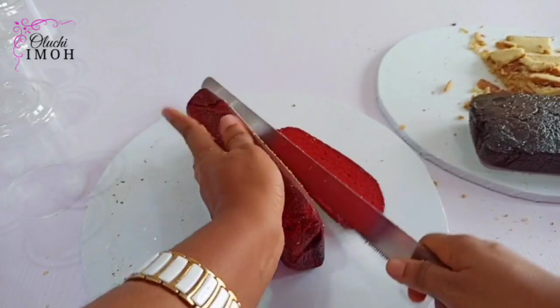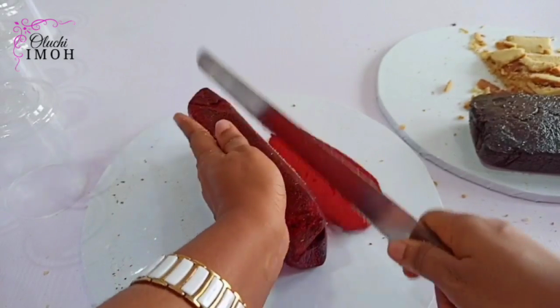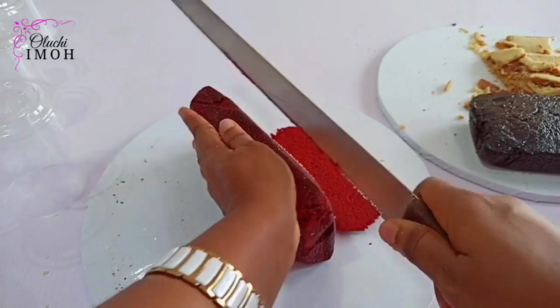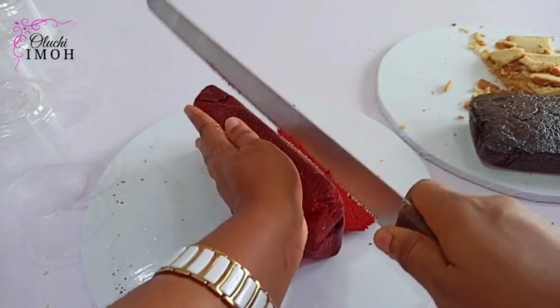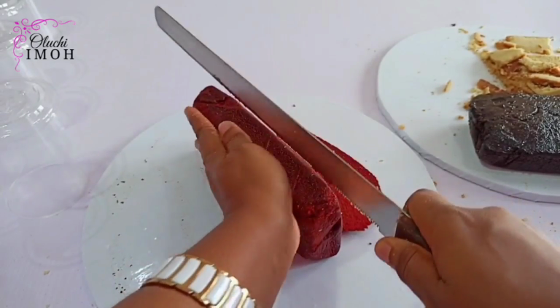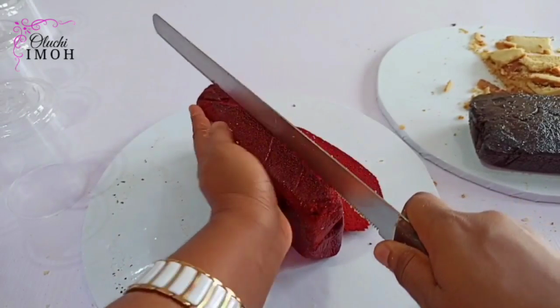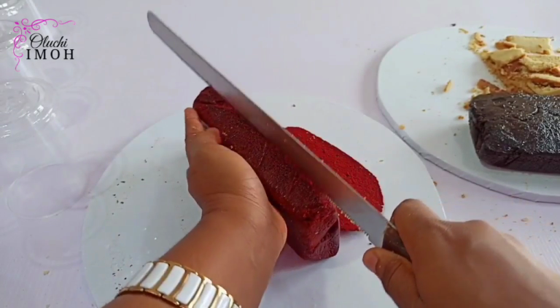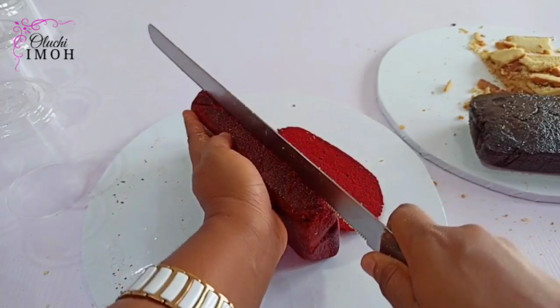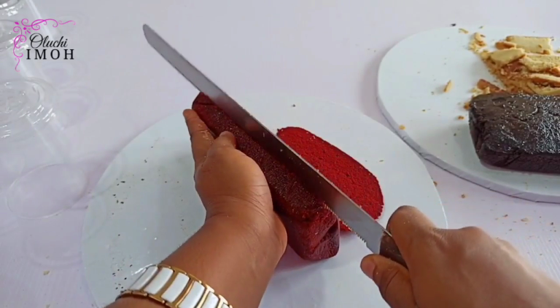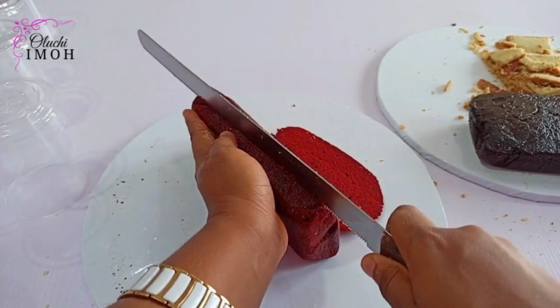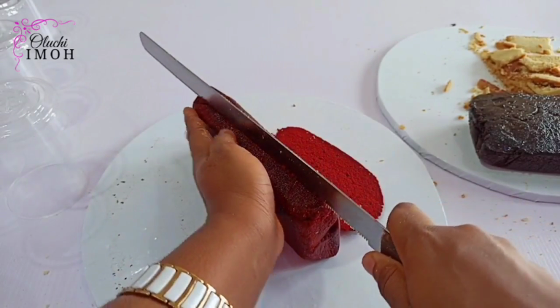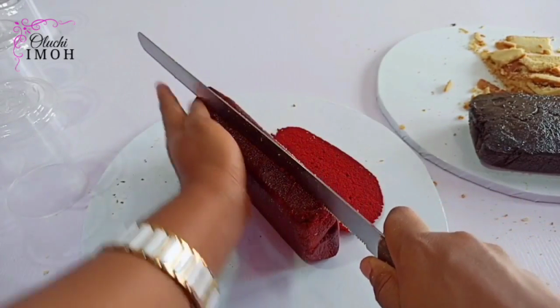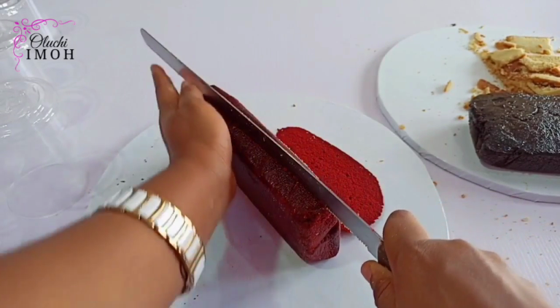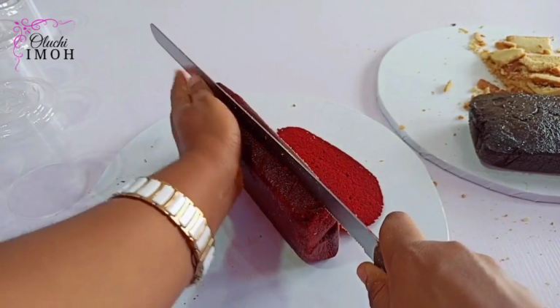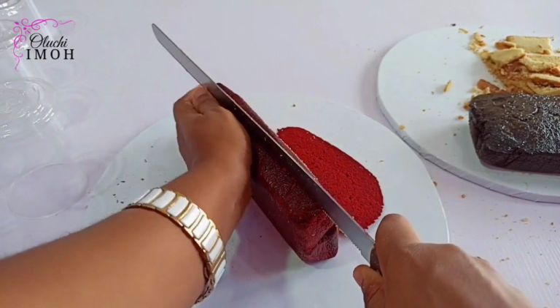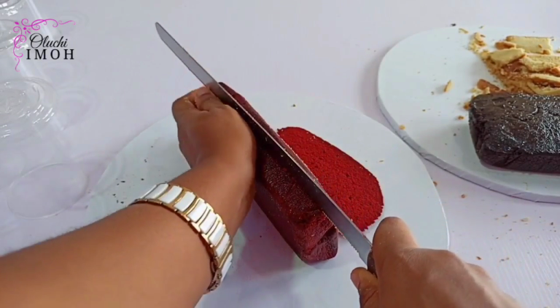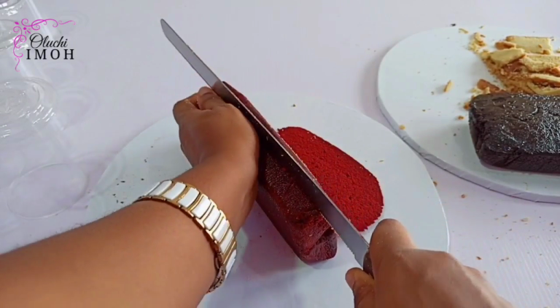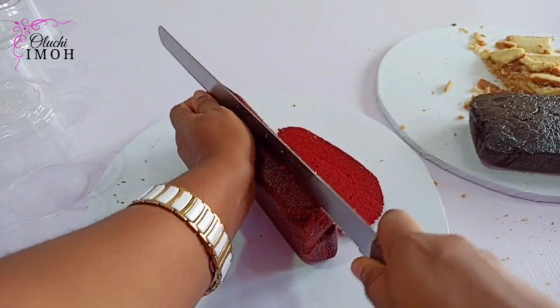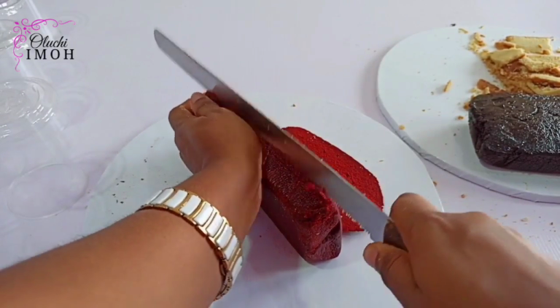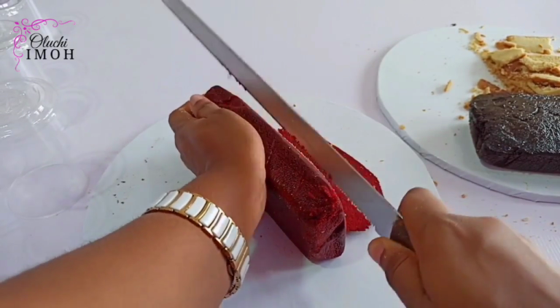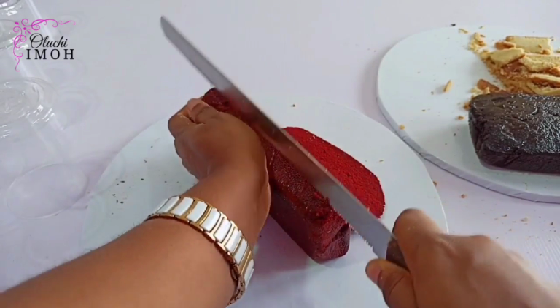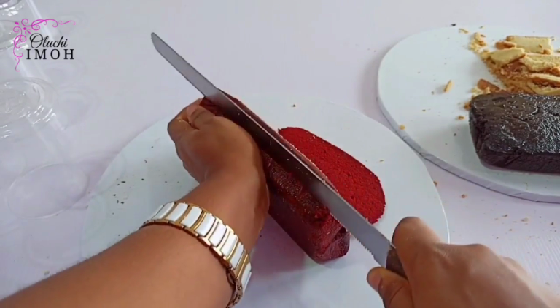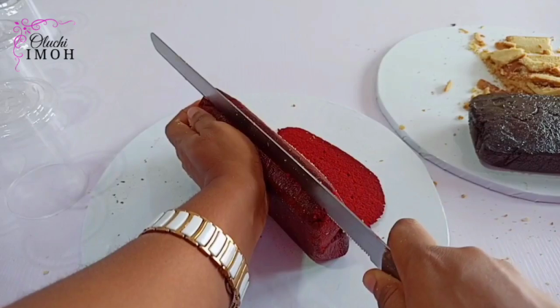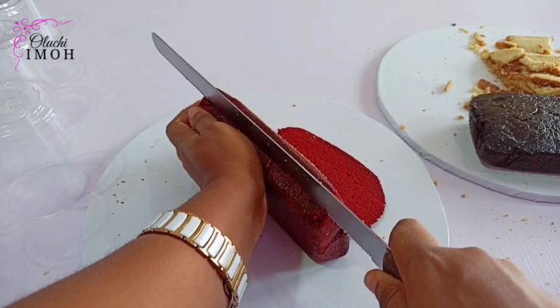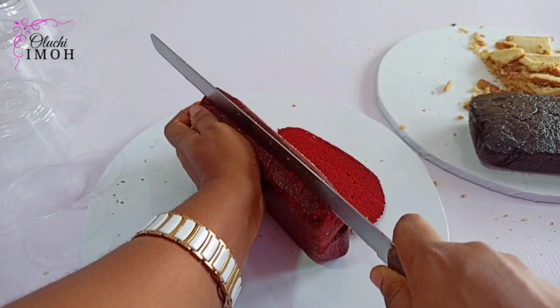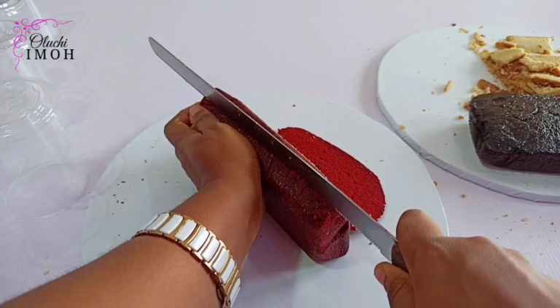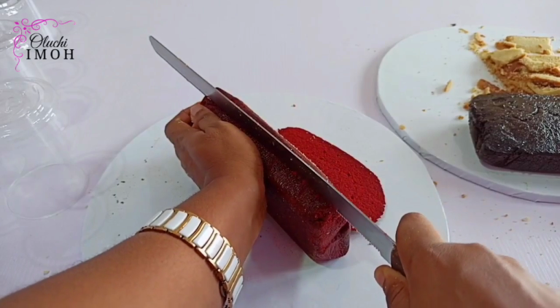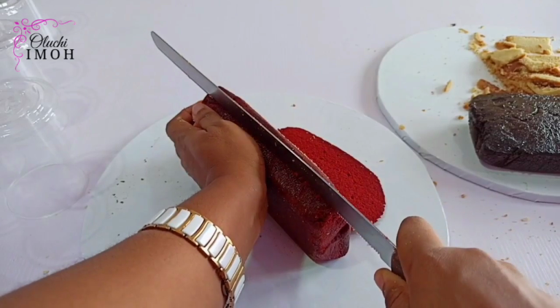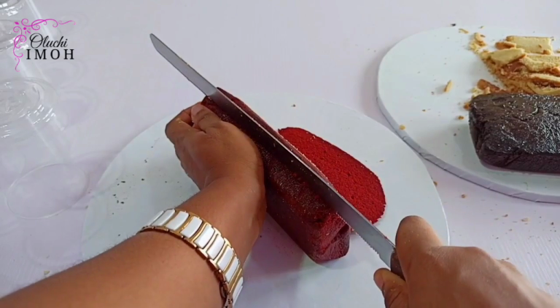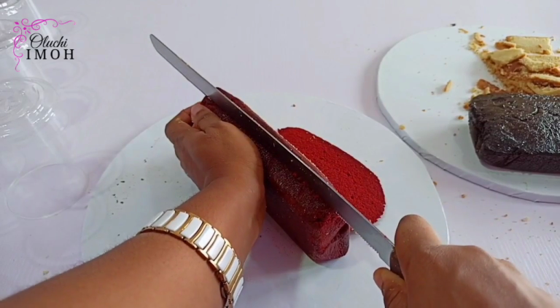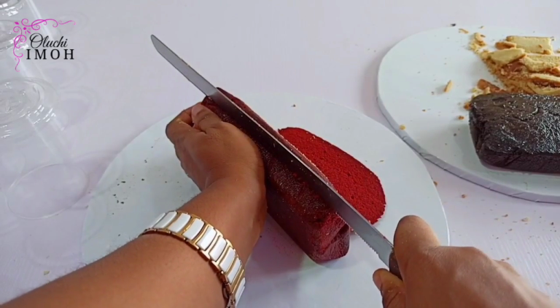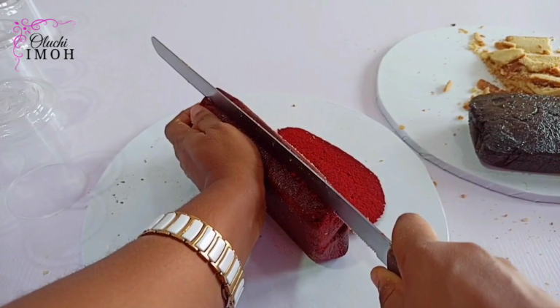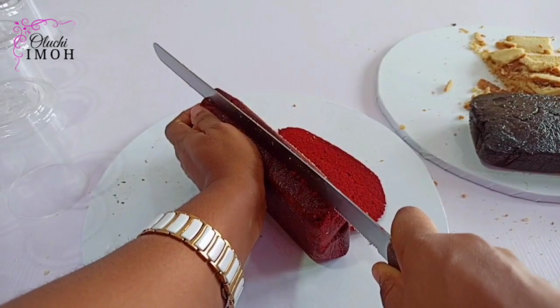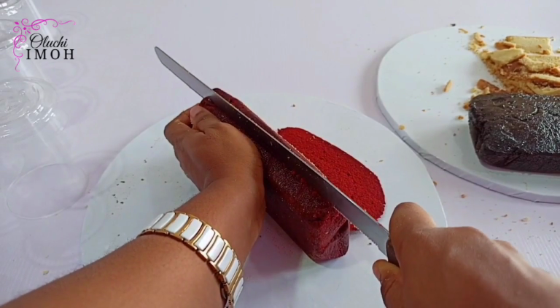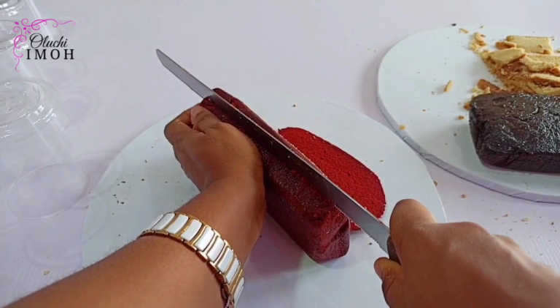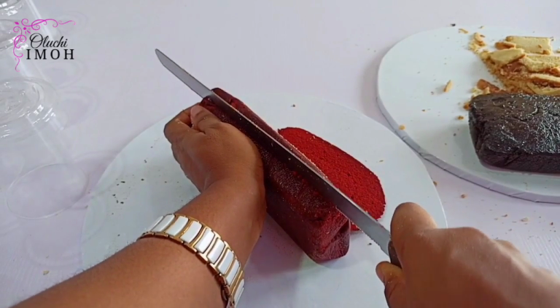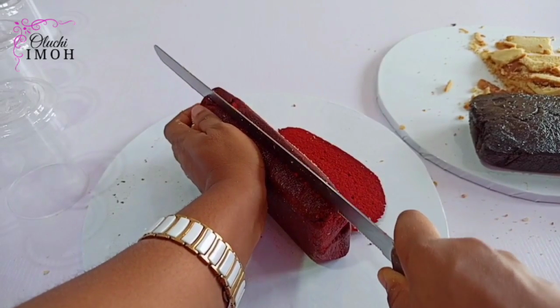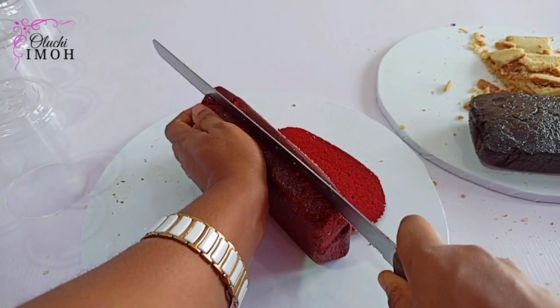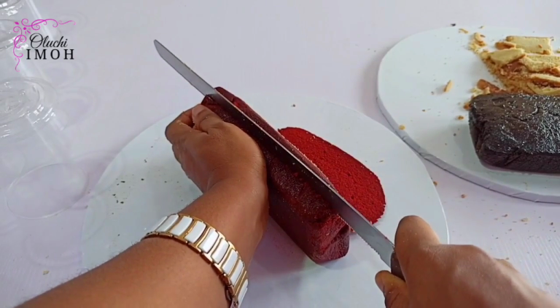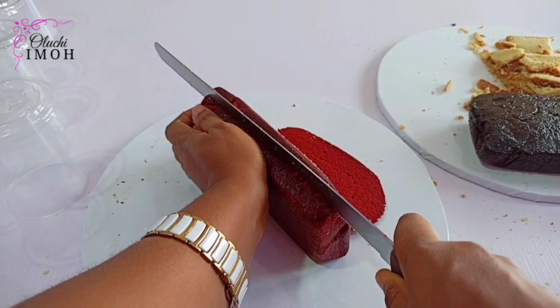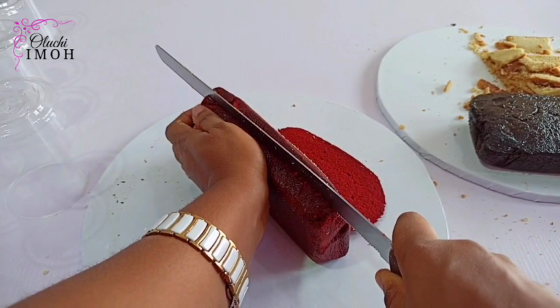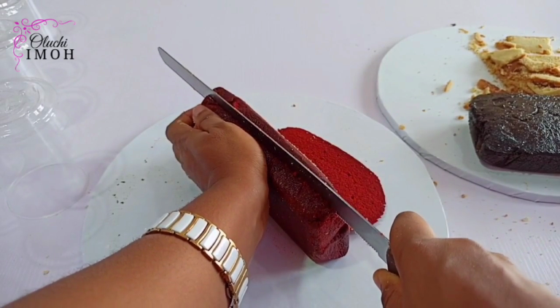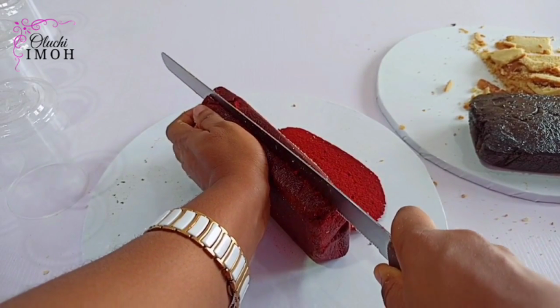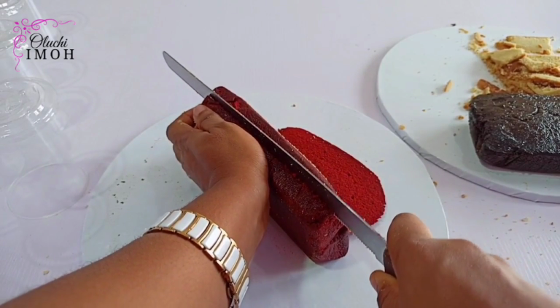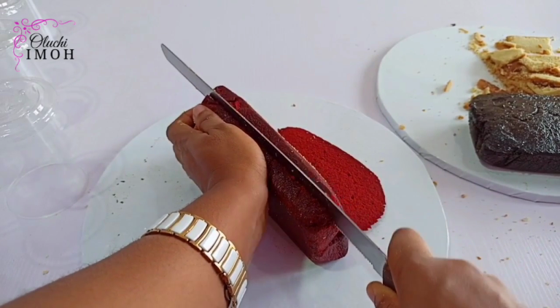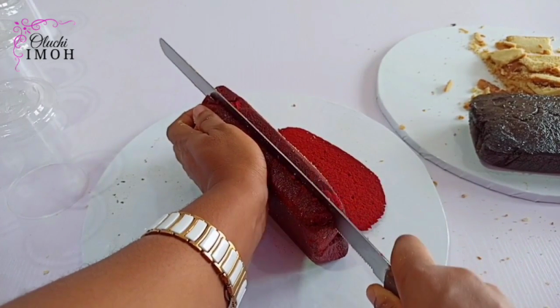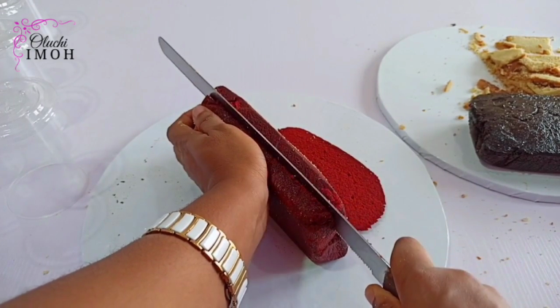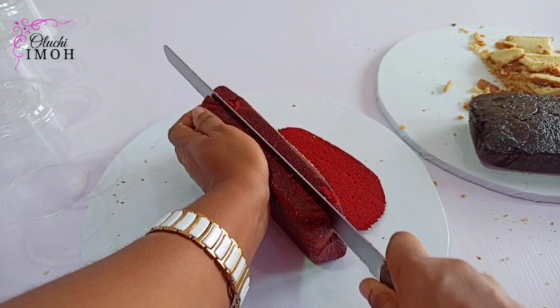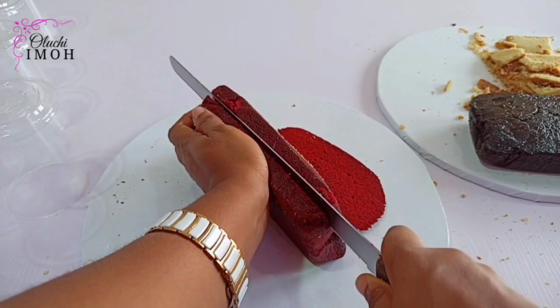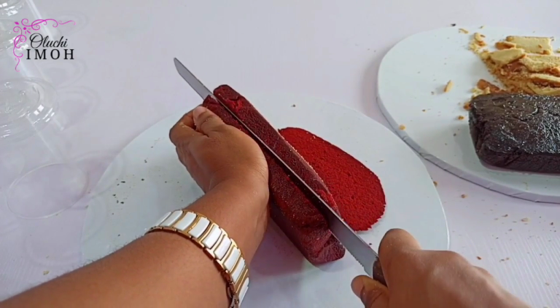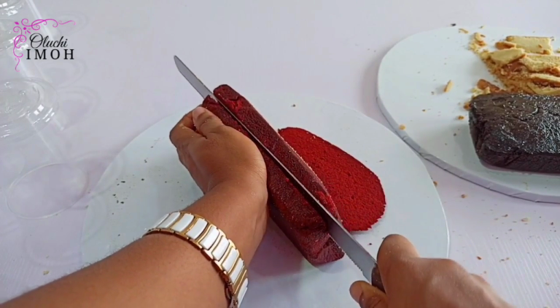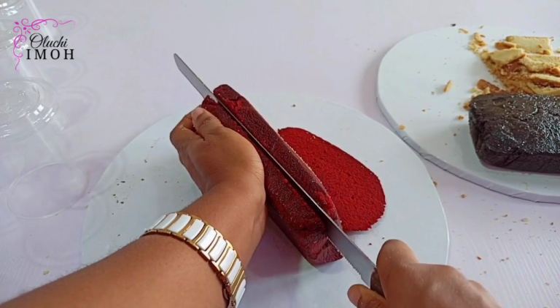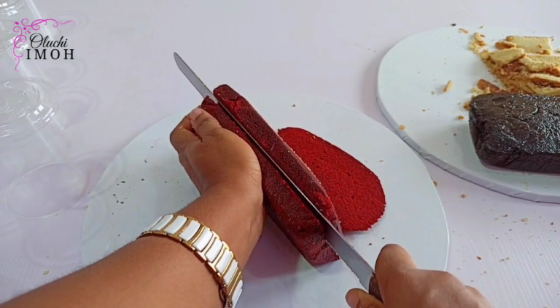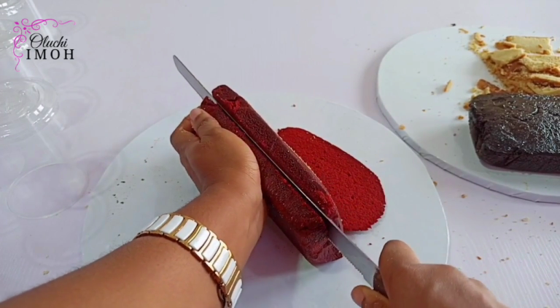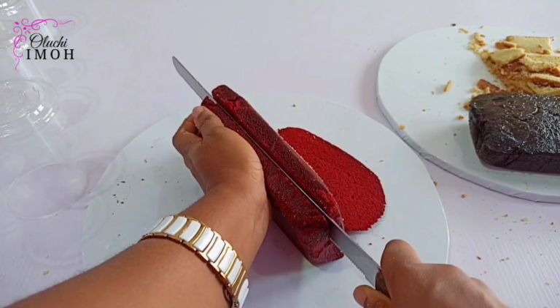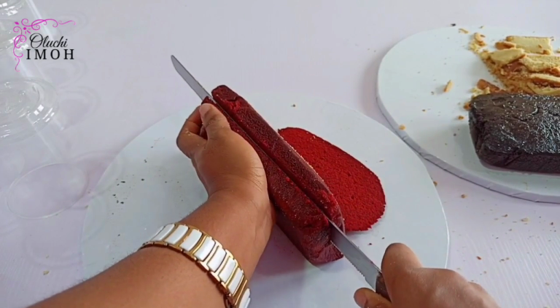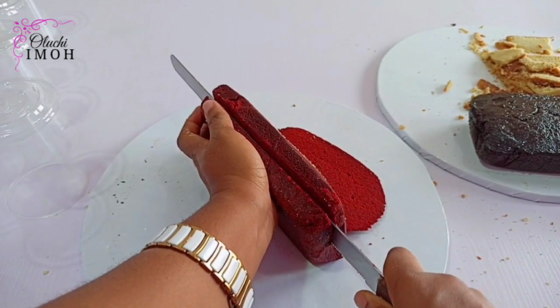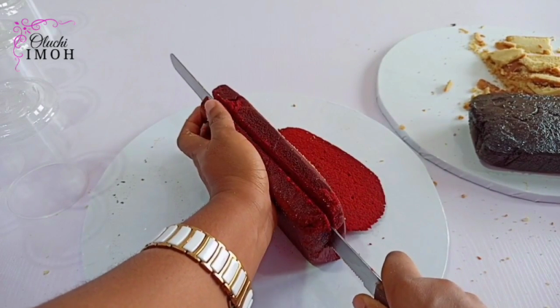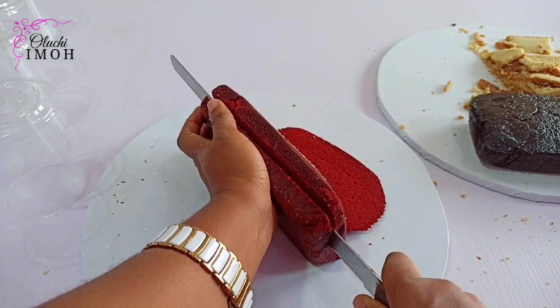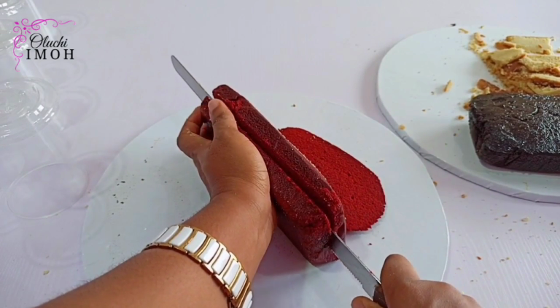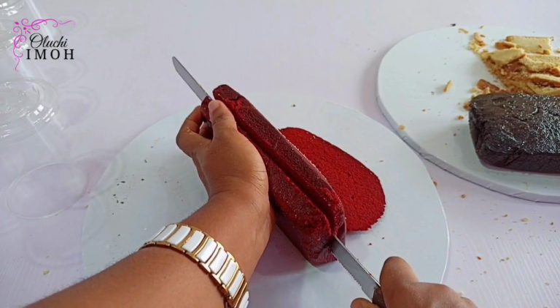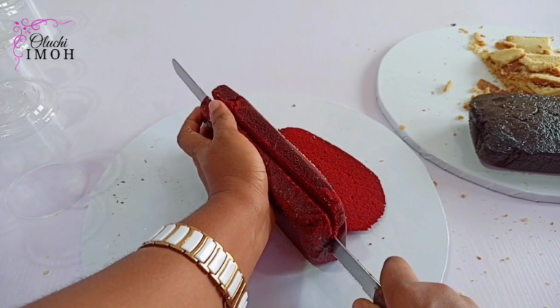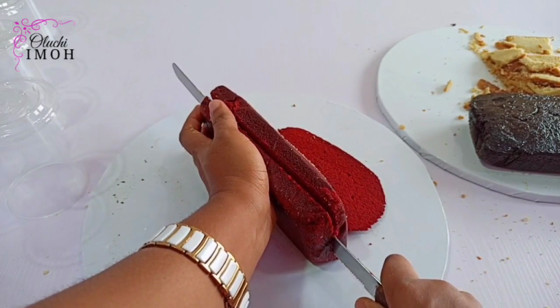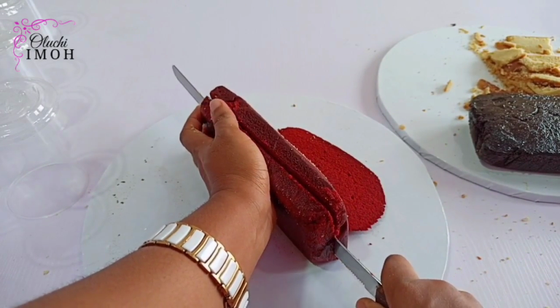I'll just go right ahead to show you how to get that done for my red velvet and chocolate as well, and then we'll get started with the filling.